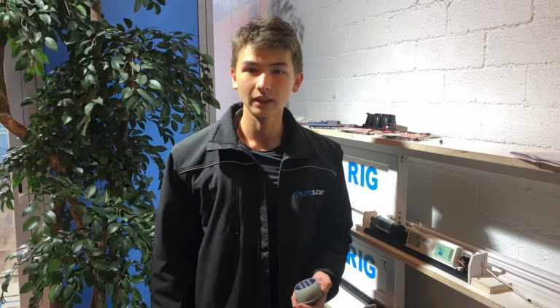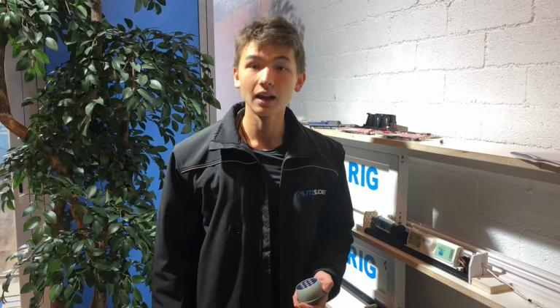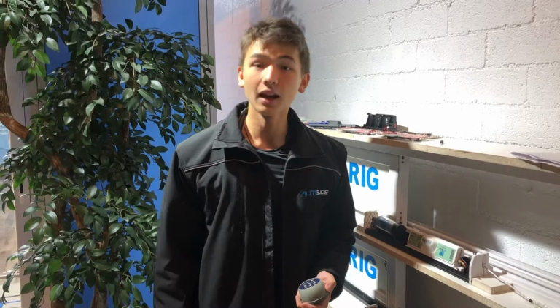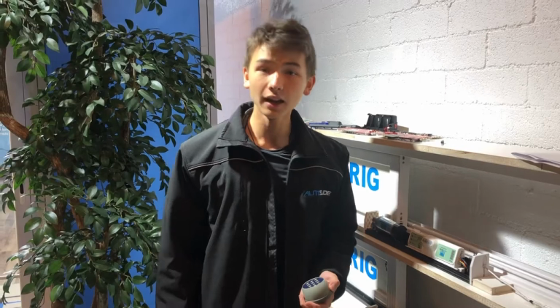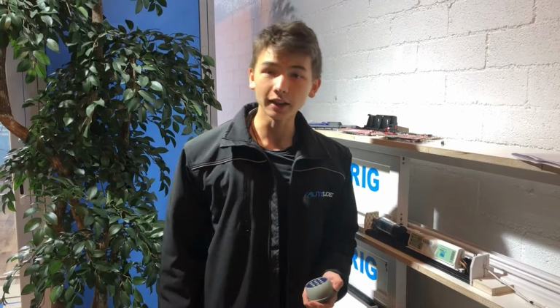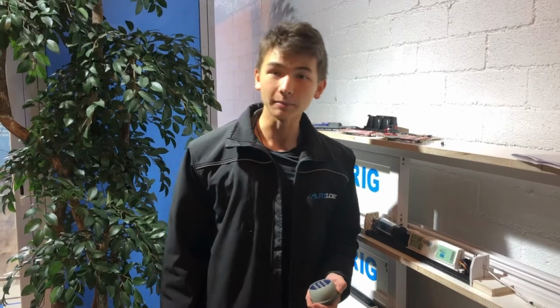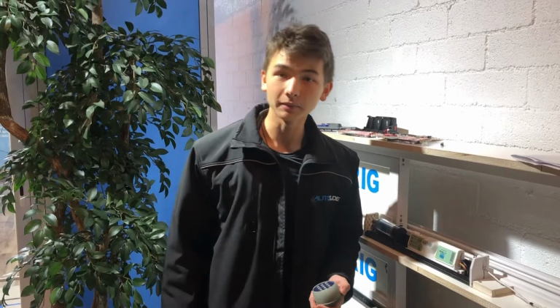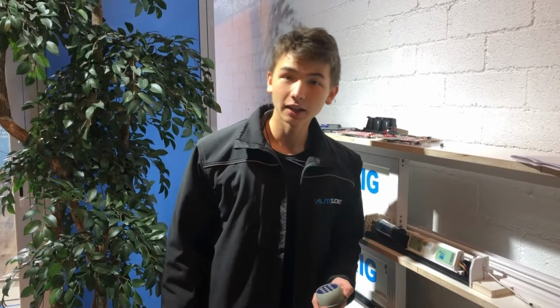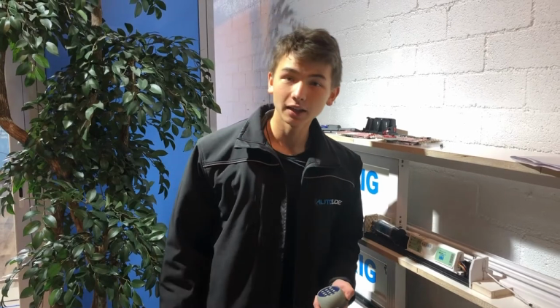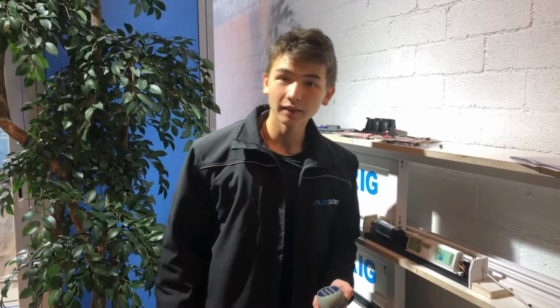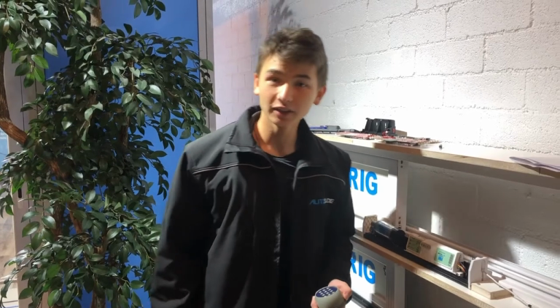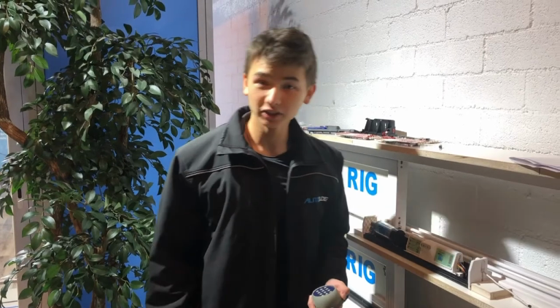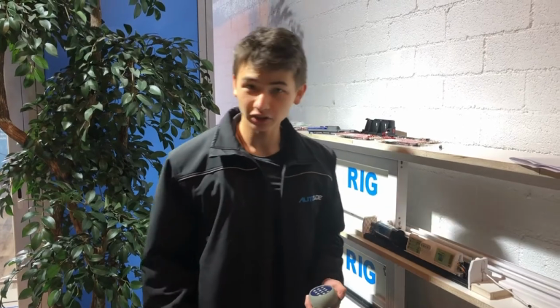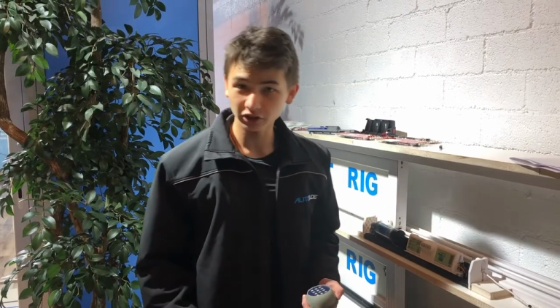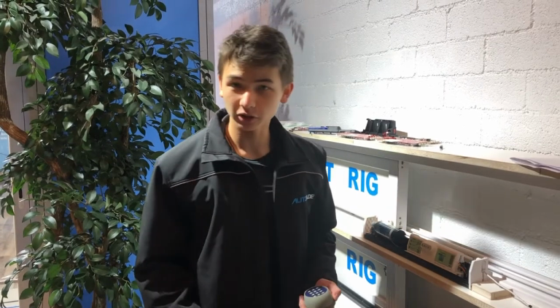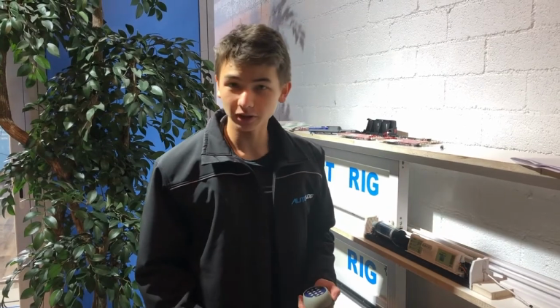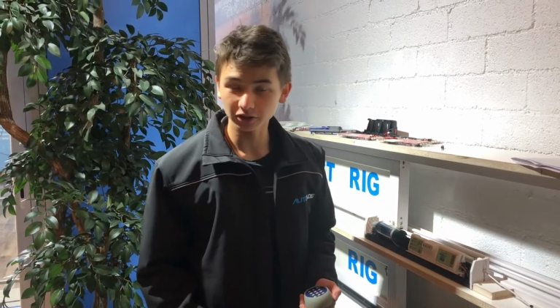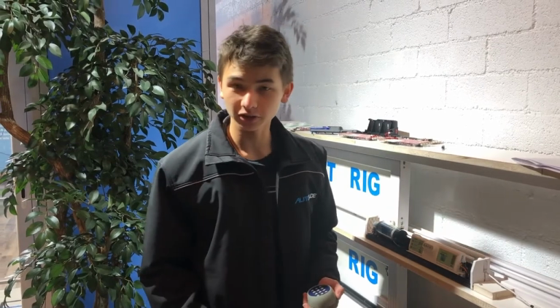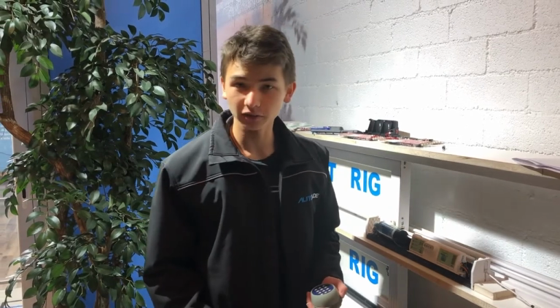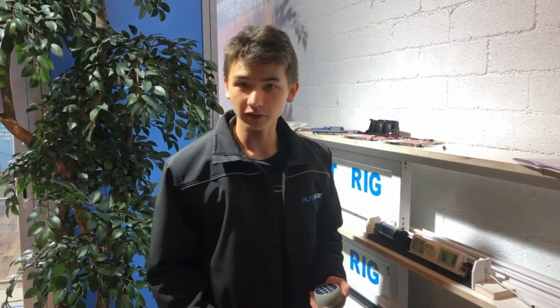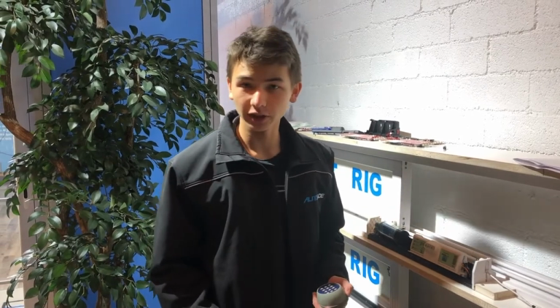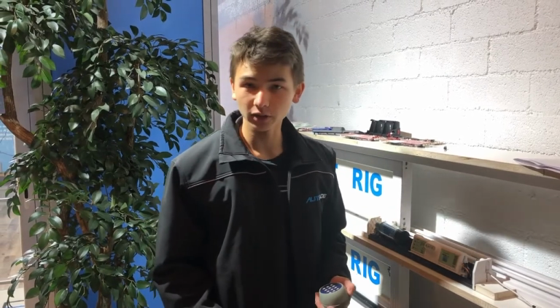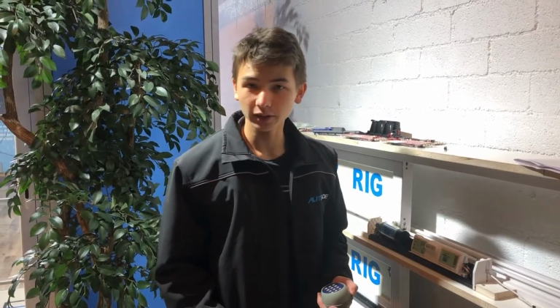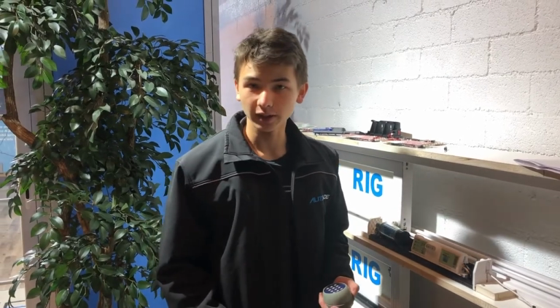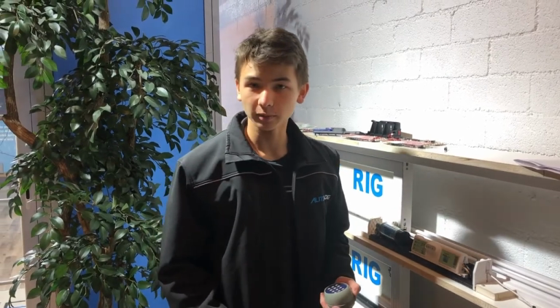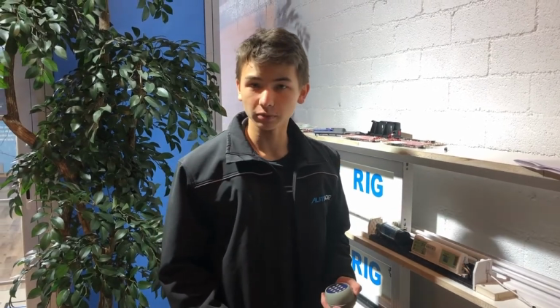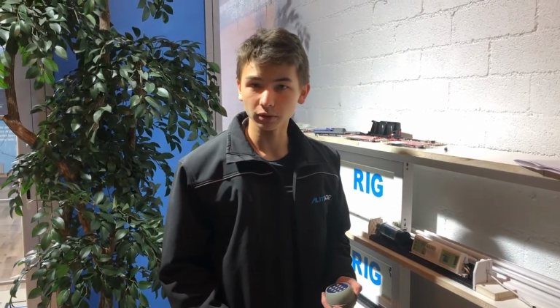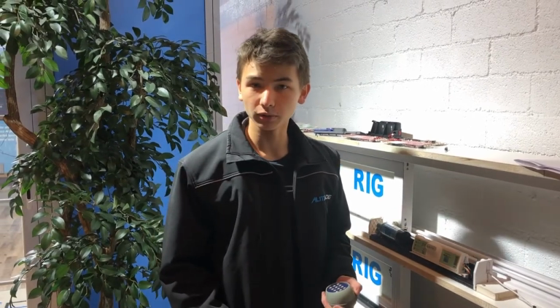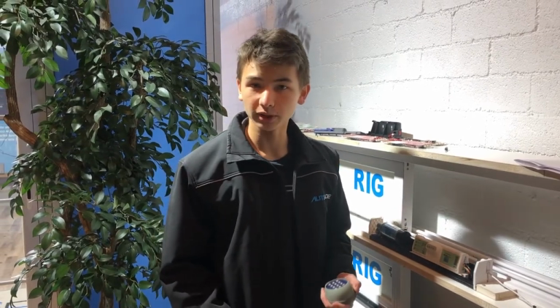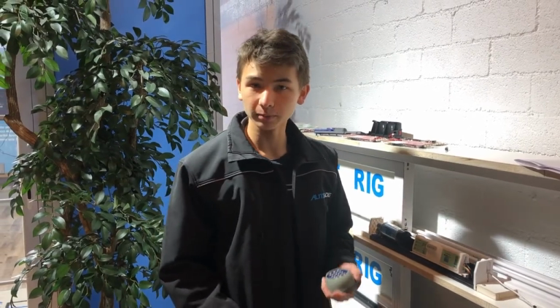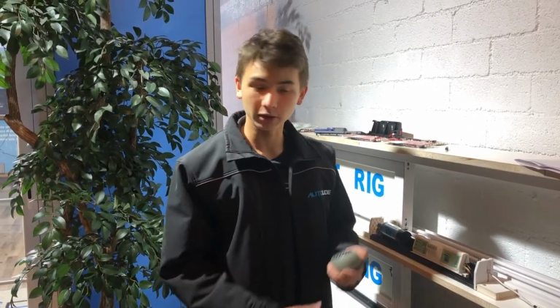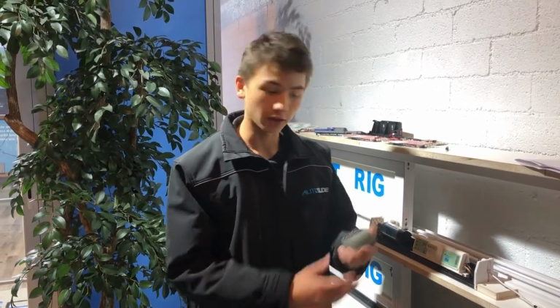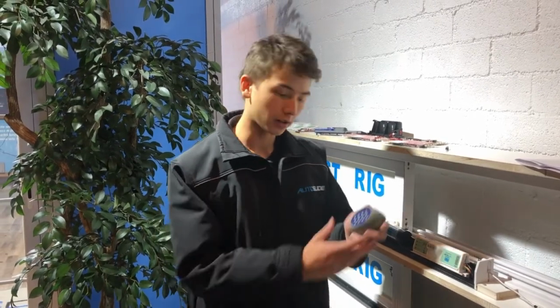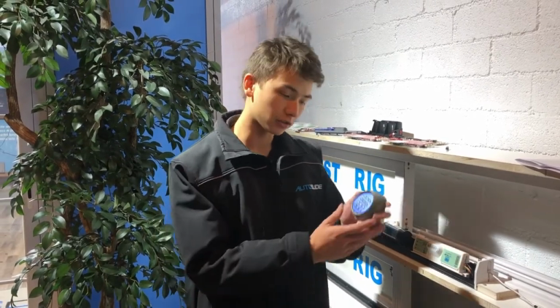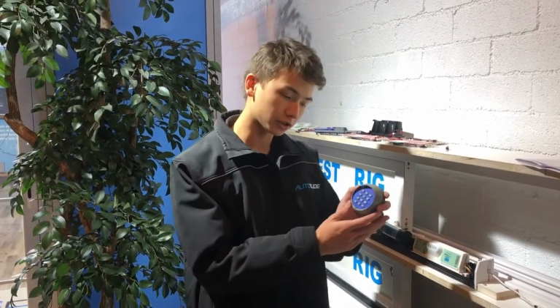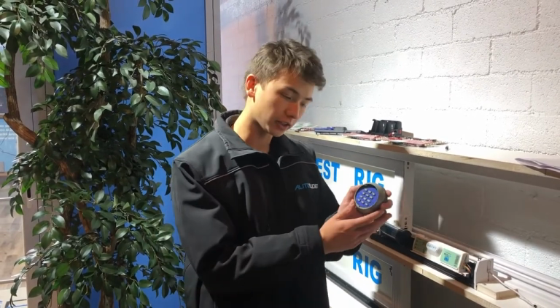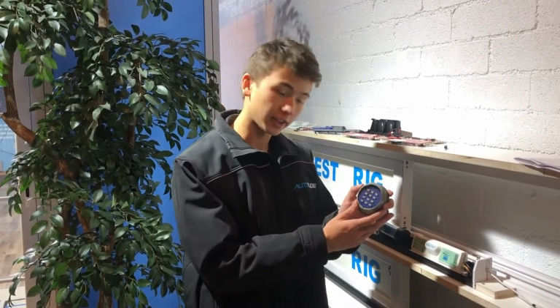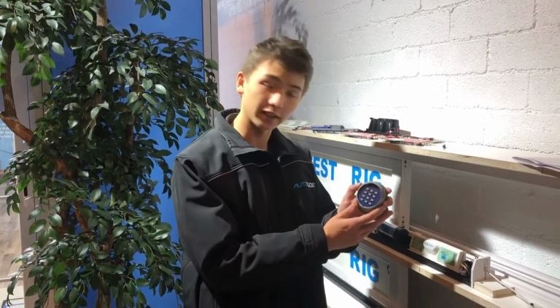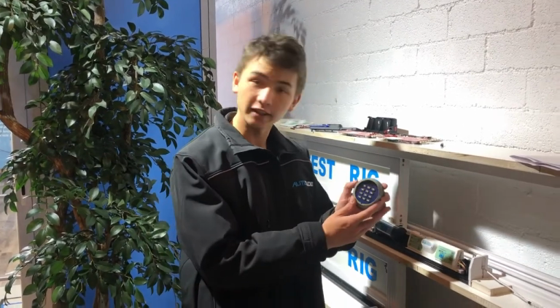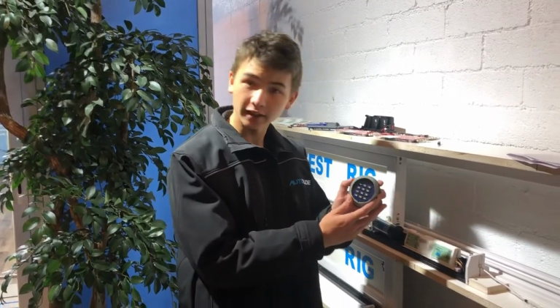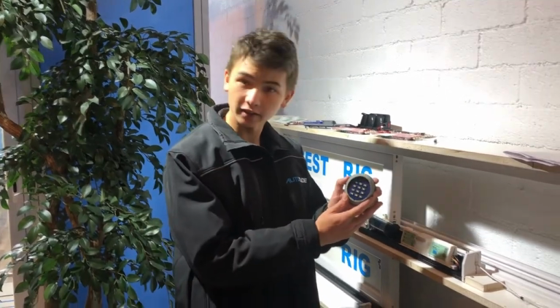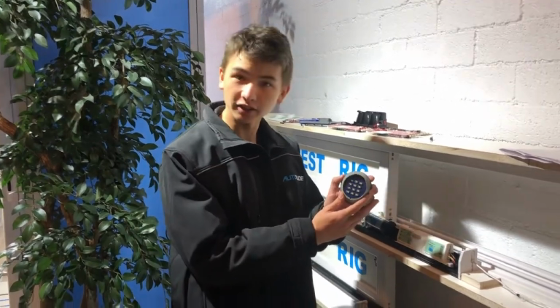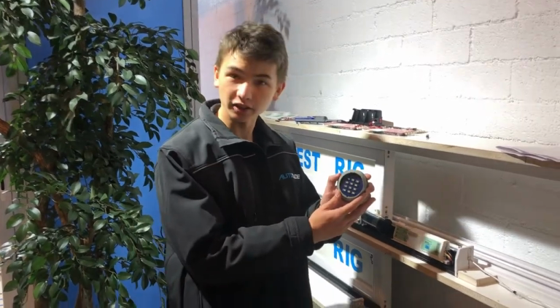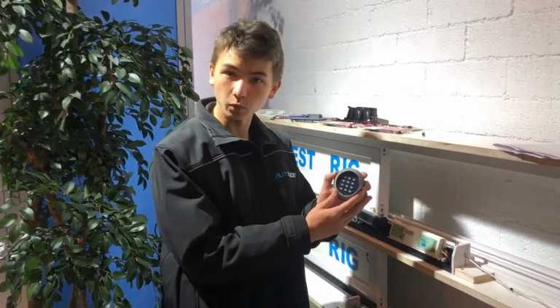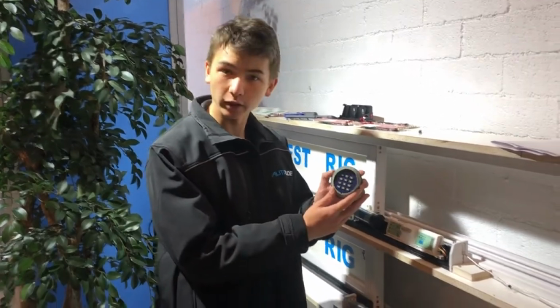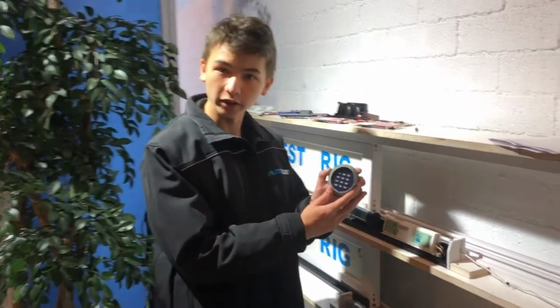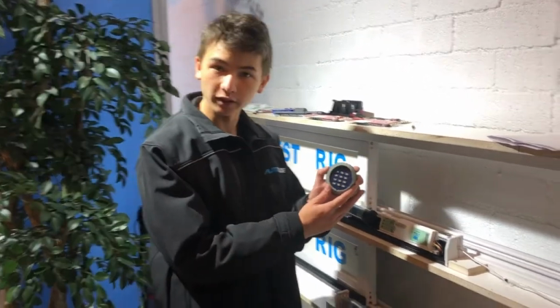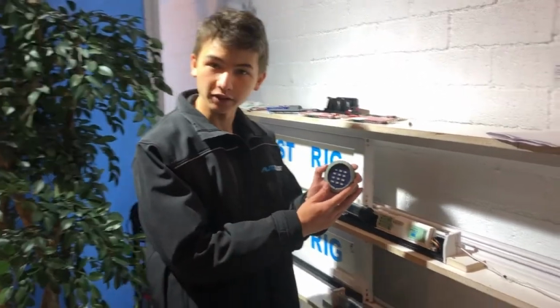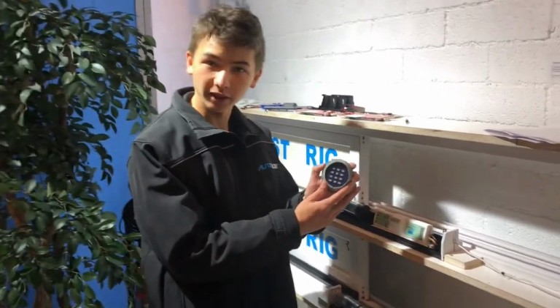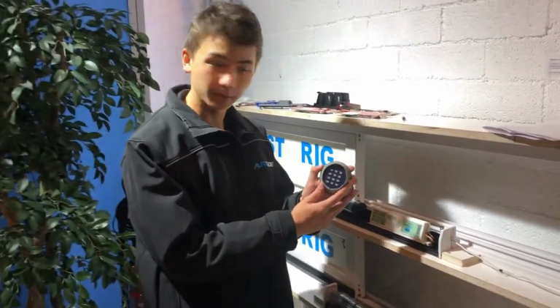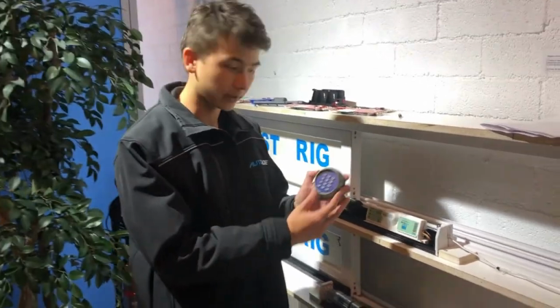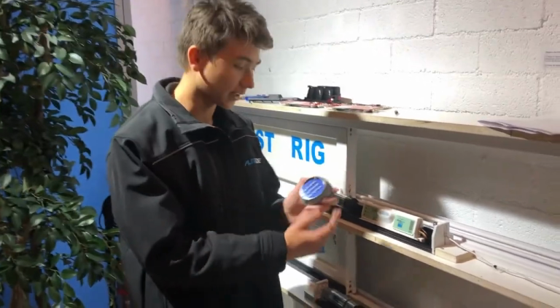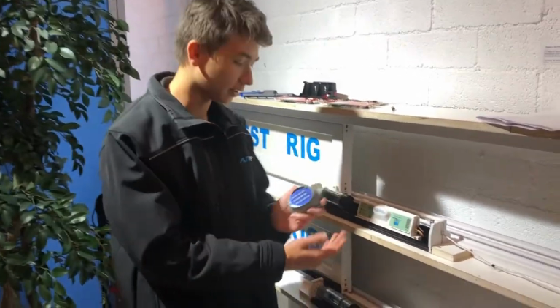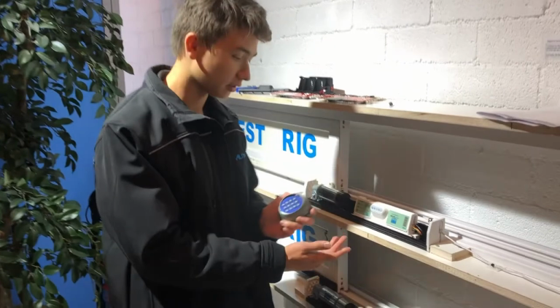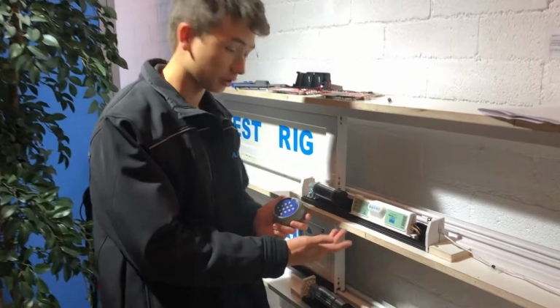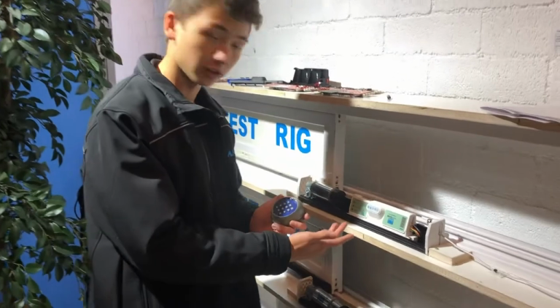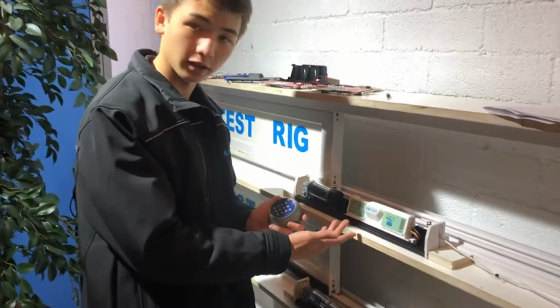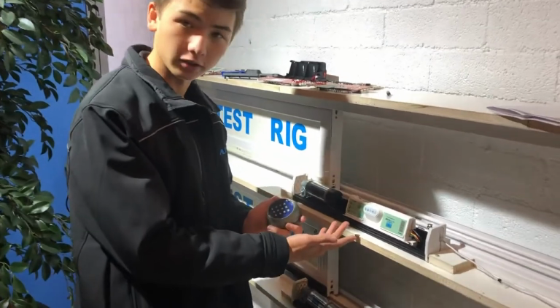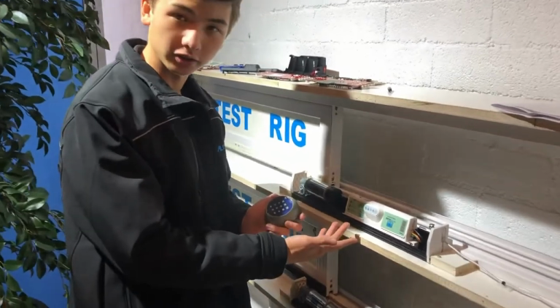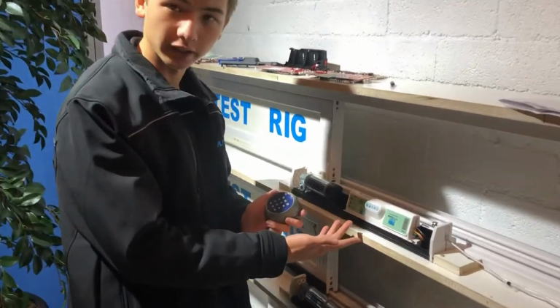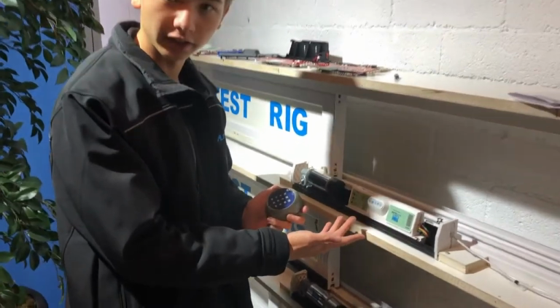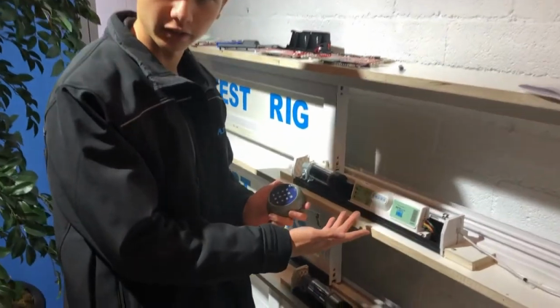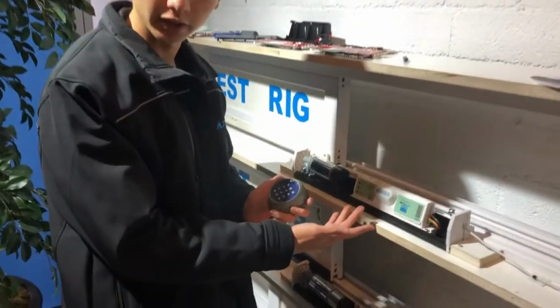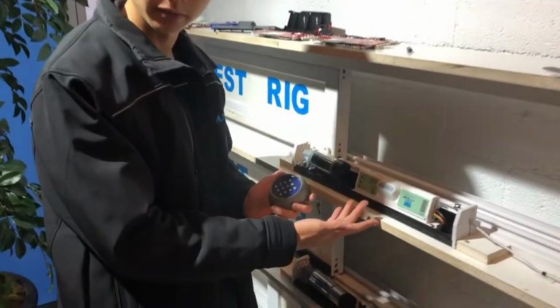Hi! This is an instructional video on how to program your Autoslide 10-digit wireless keypad to your Autoslide unit.